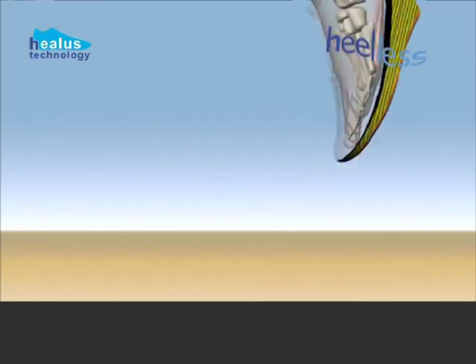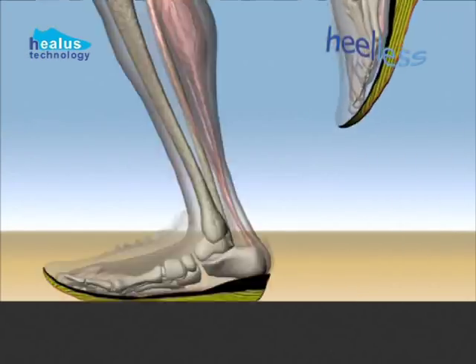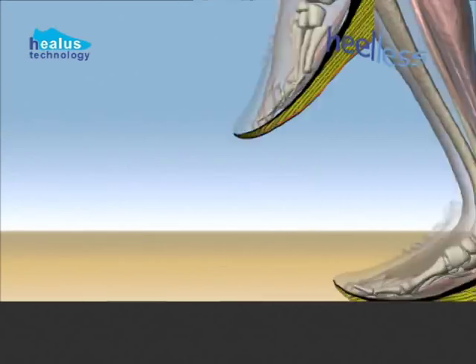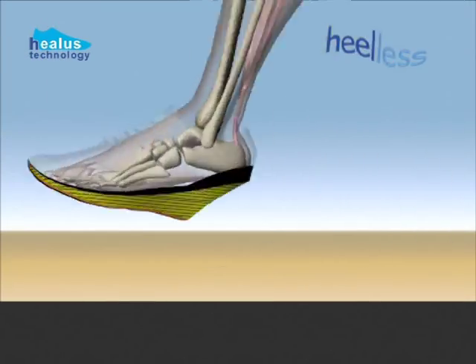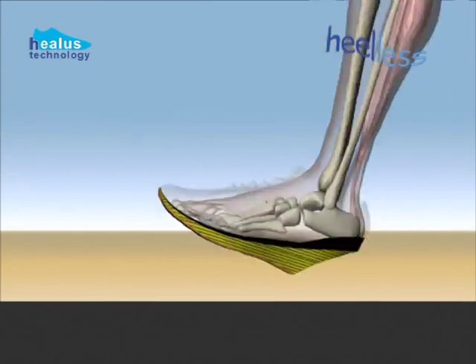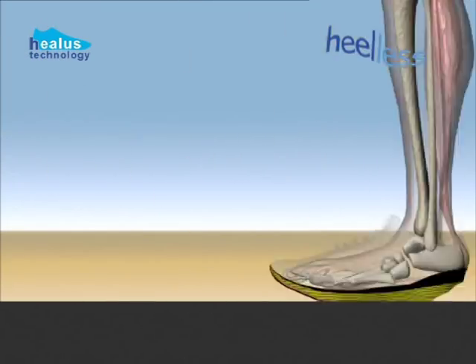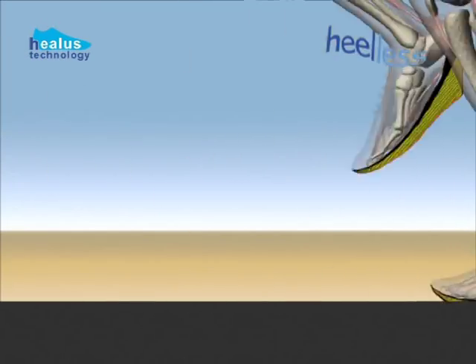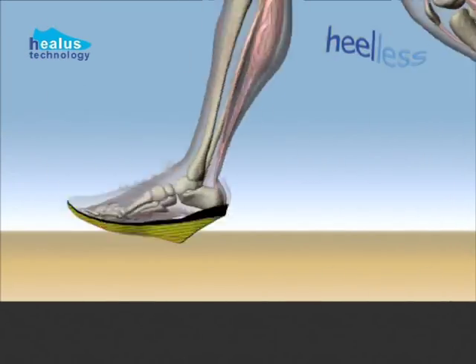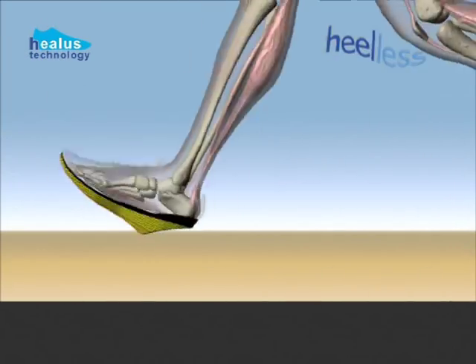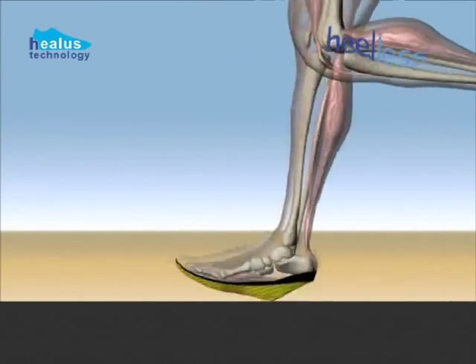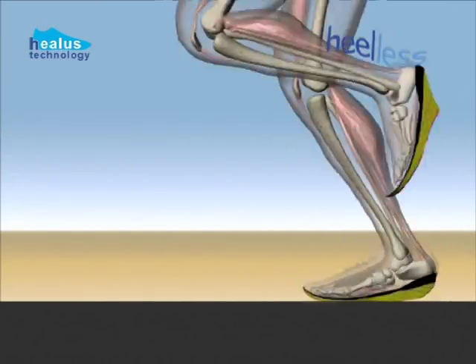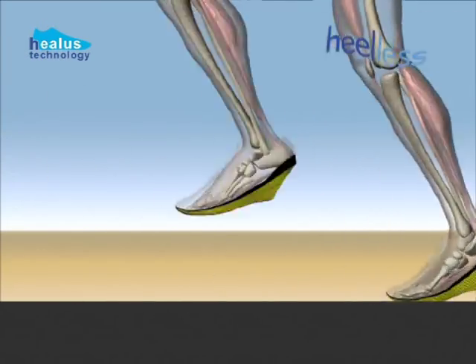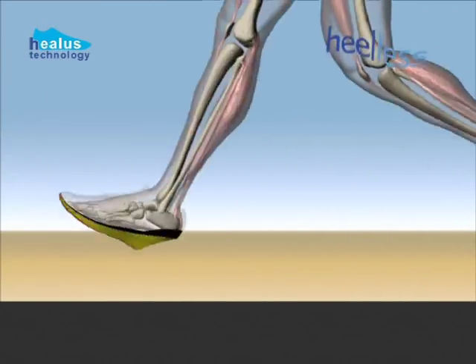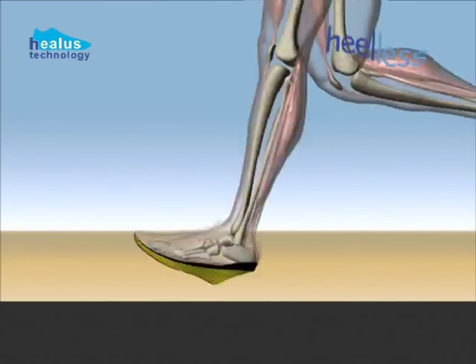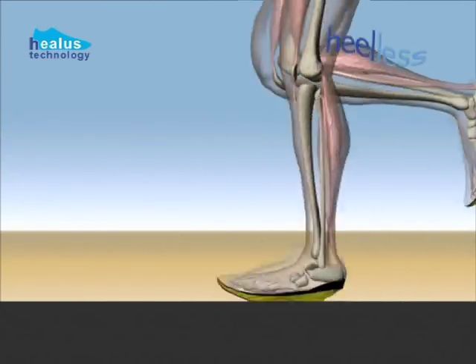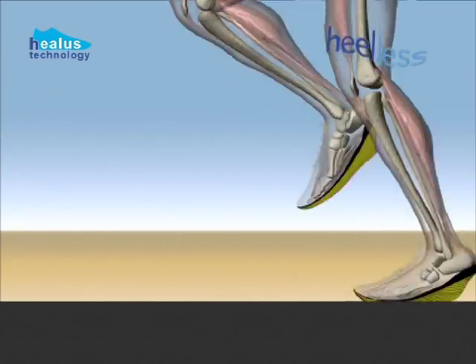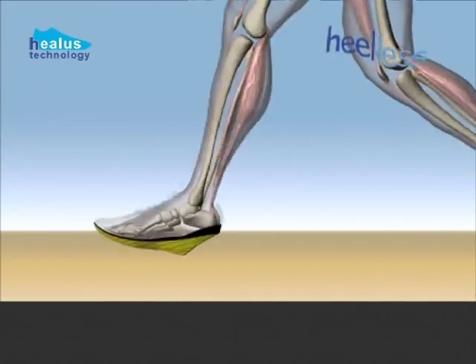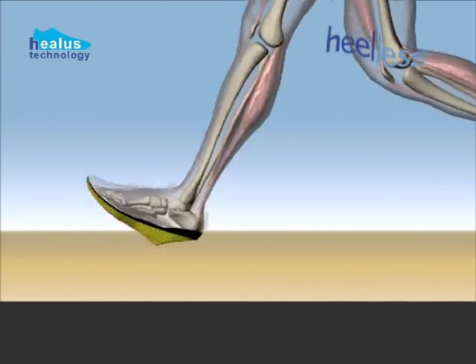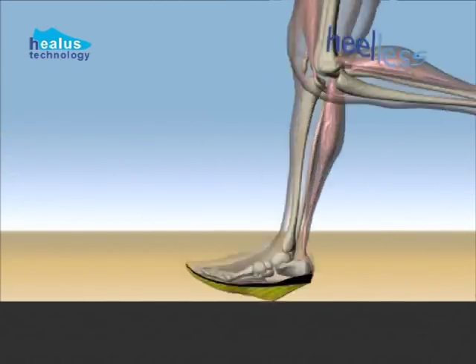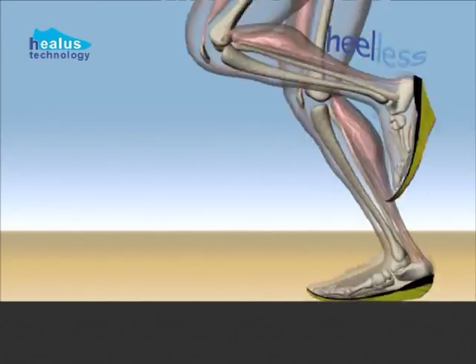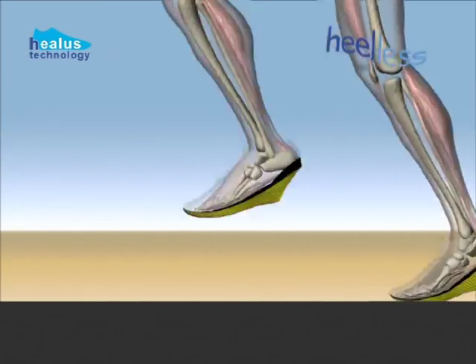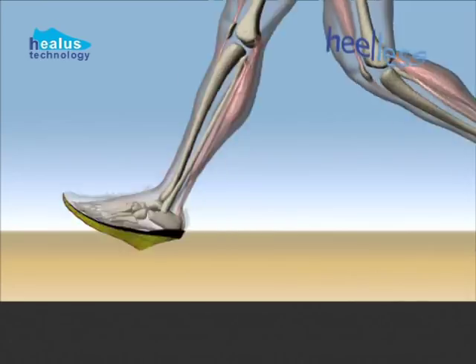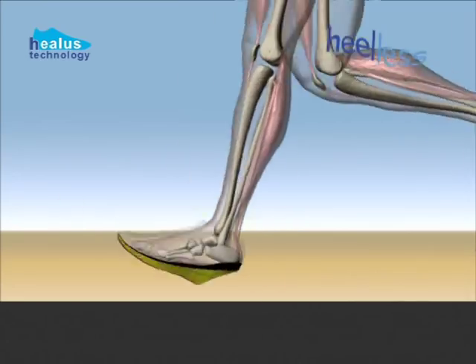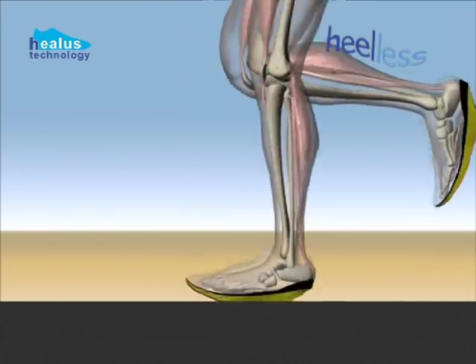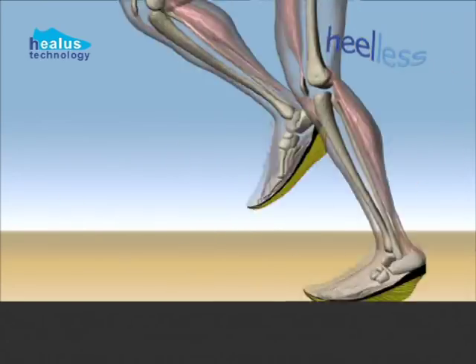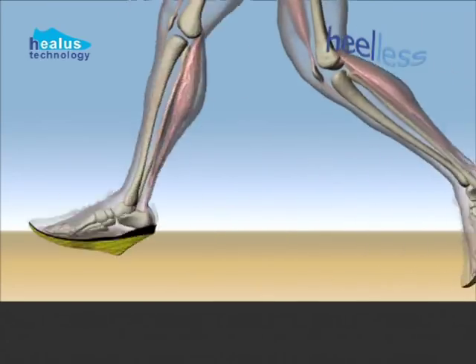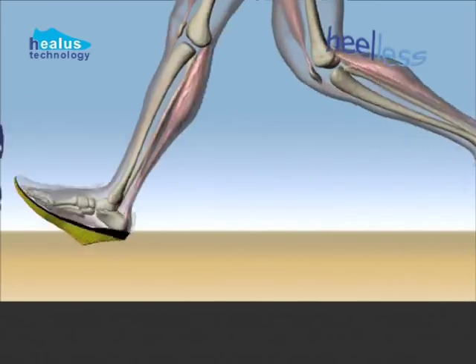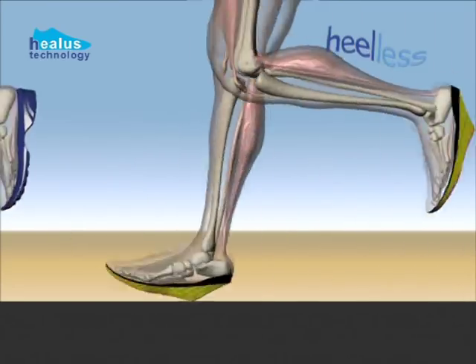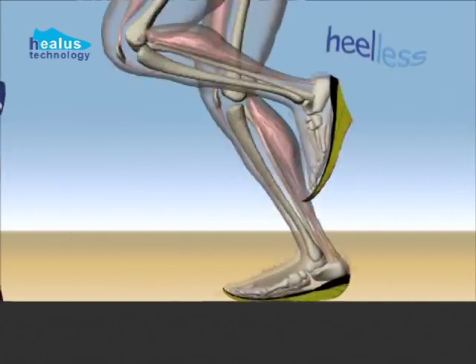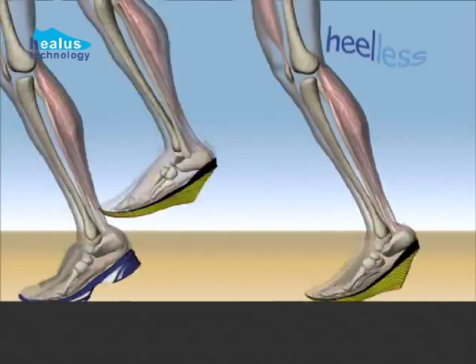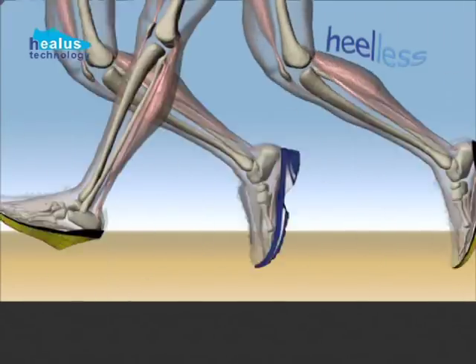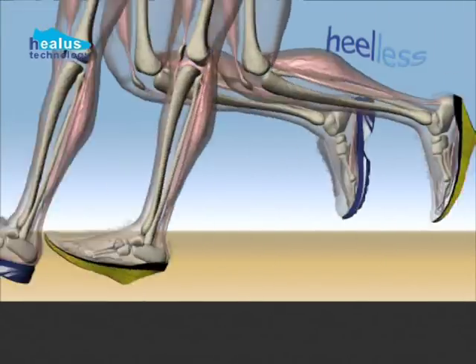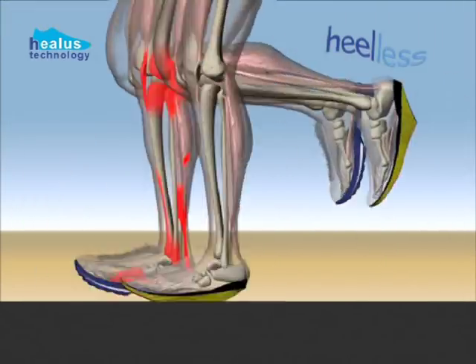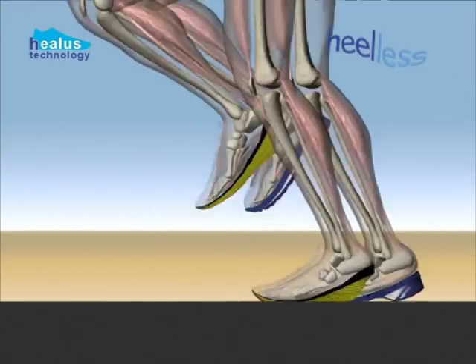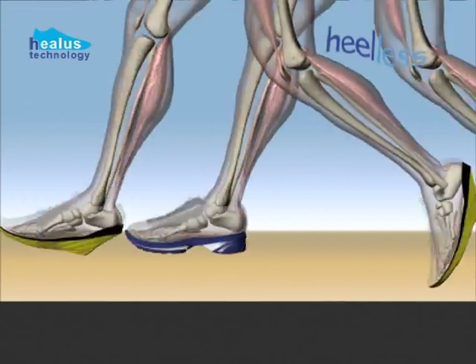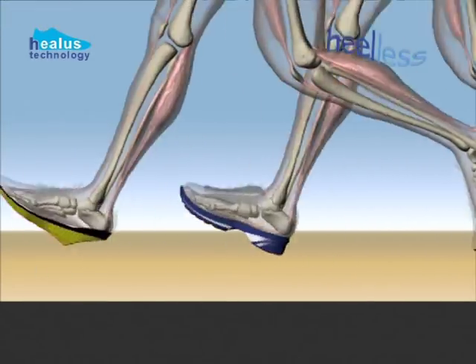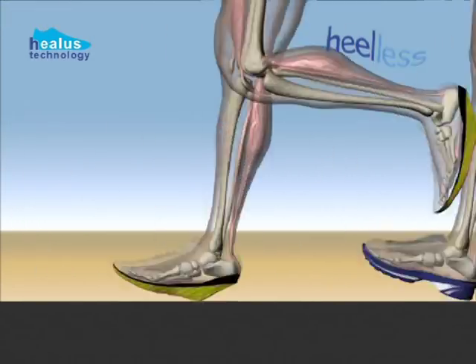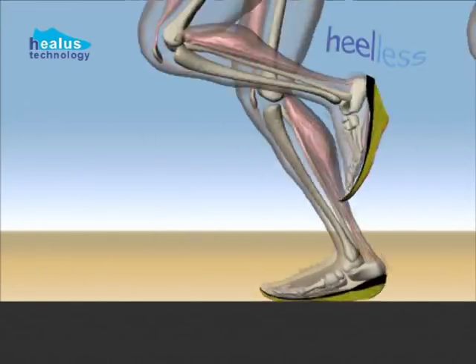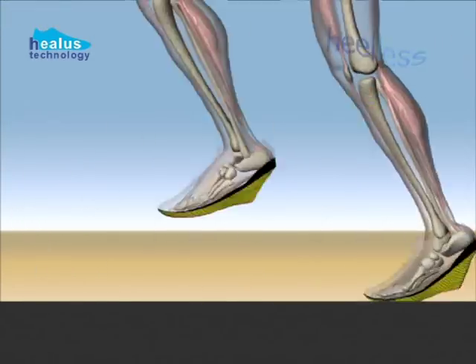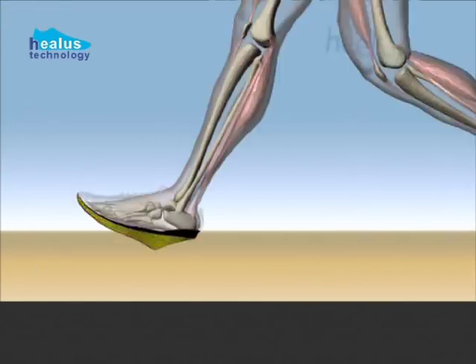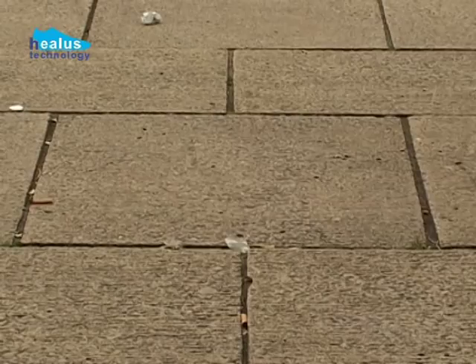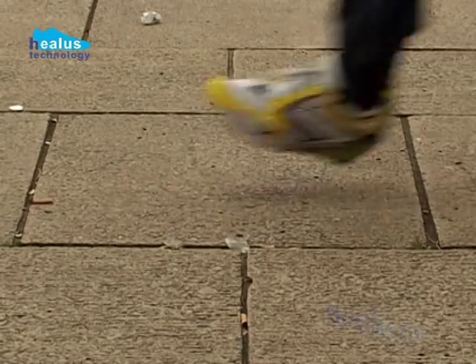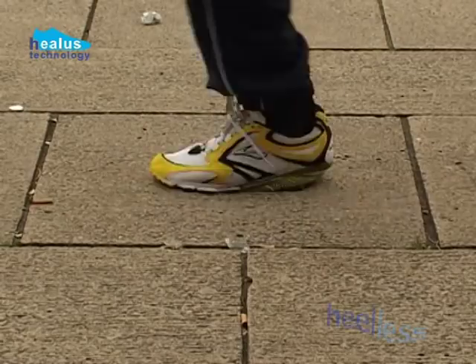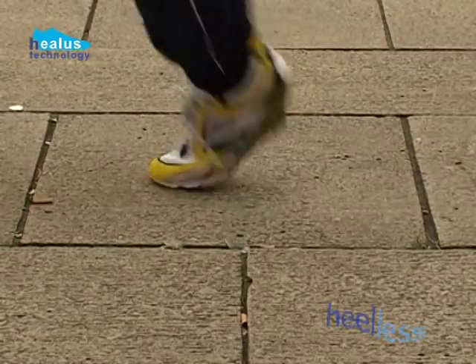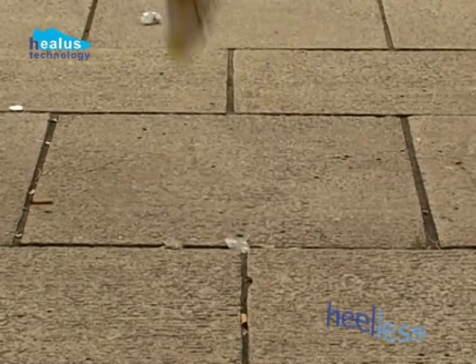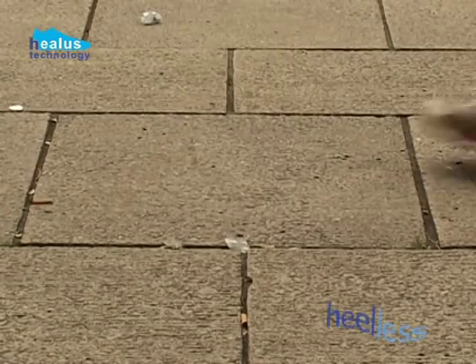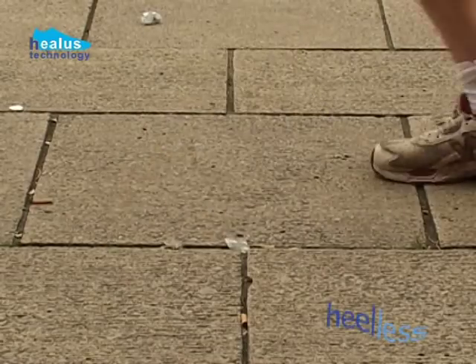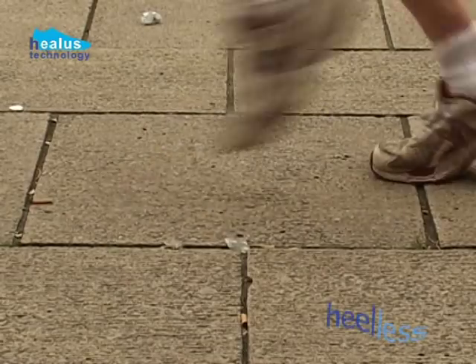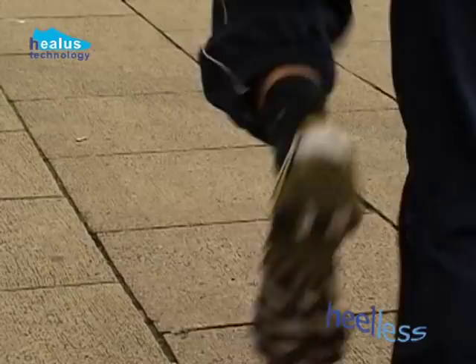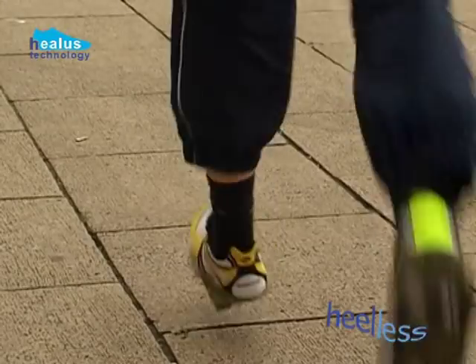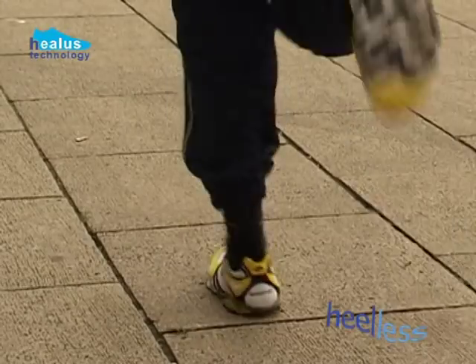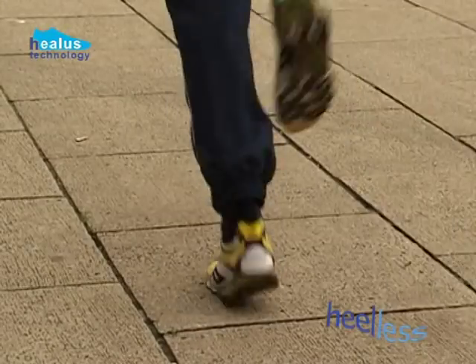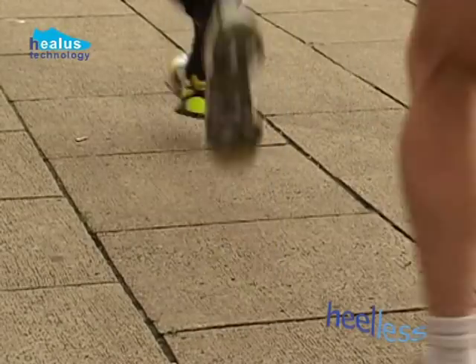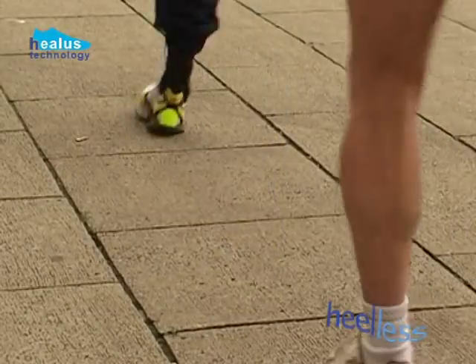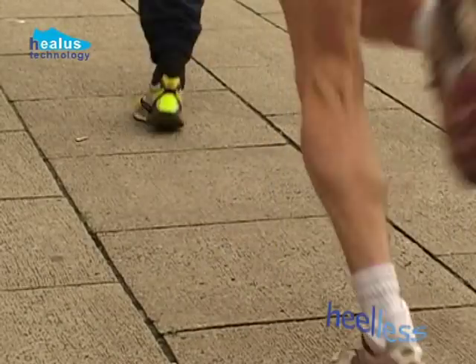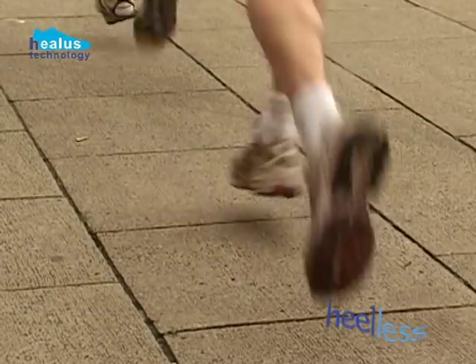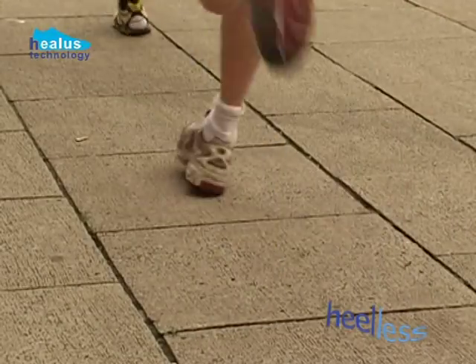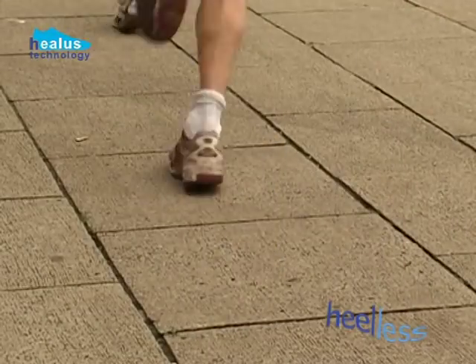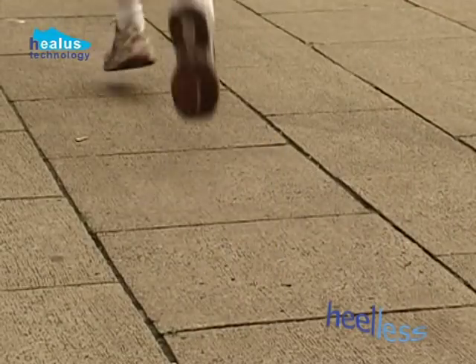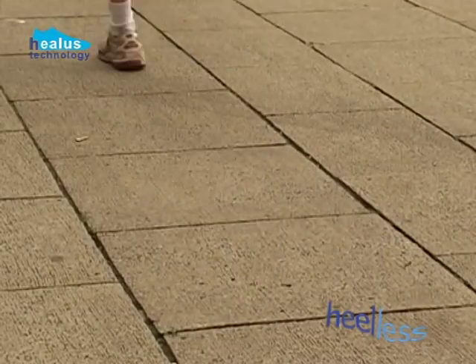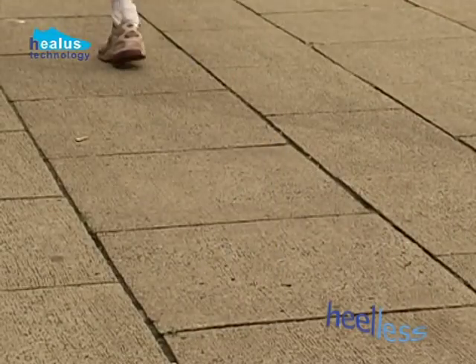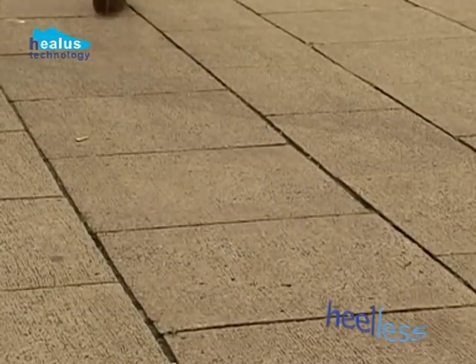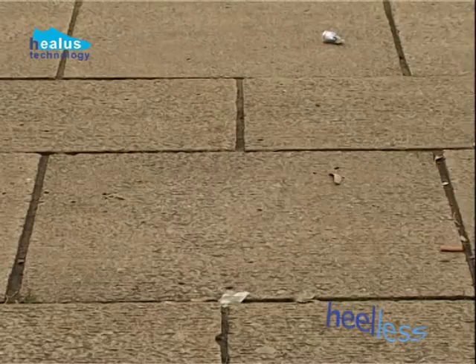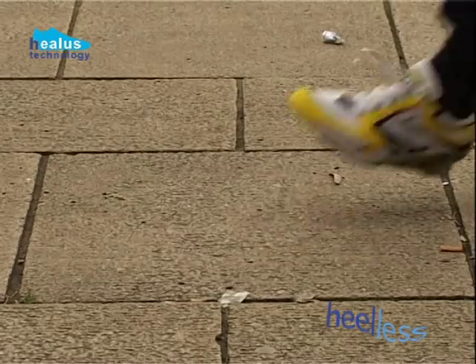The ingenious construction of the sole allows the natural rolling of the foot, but prevents excessive twisting movements.